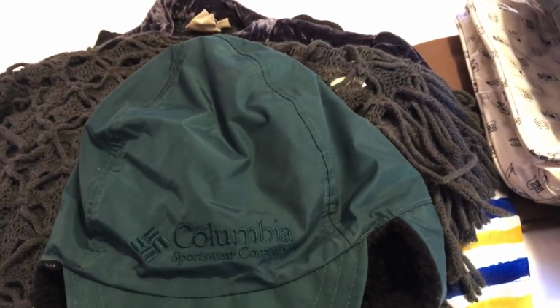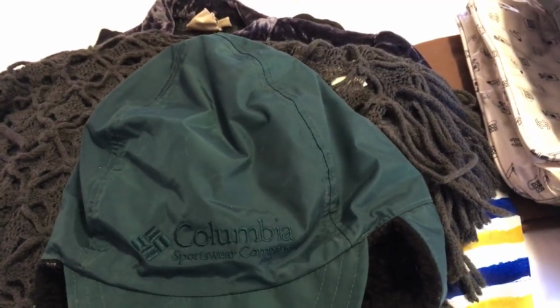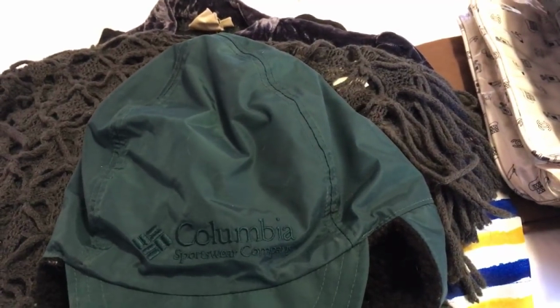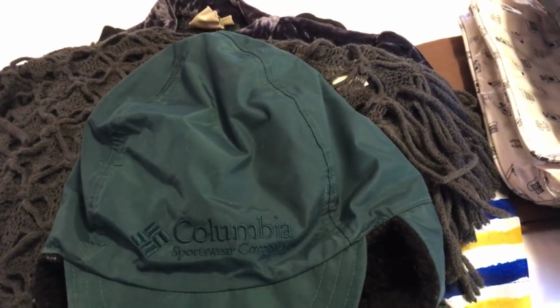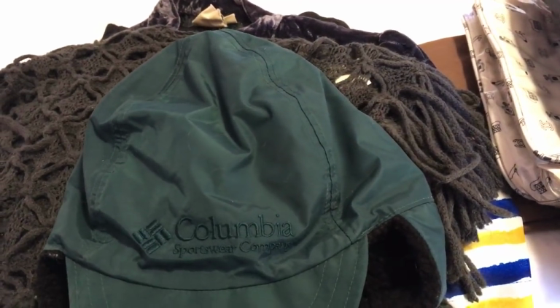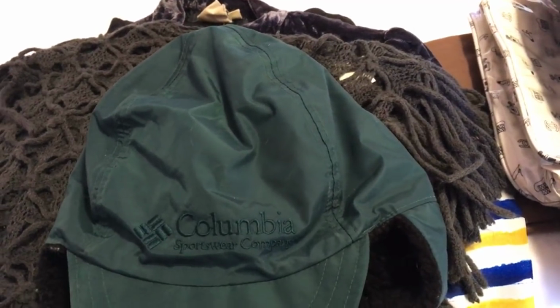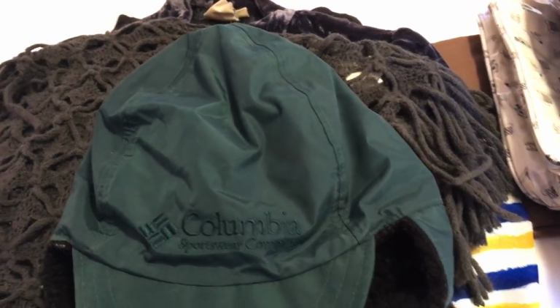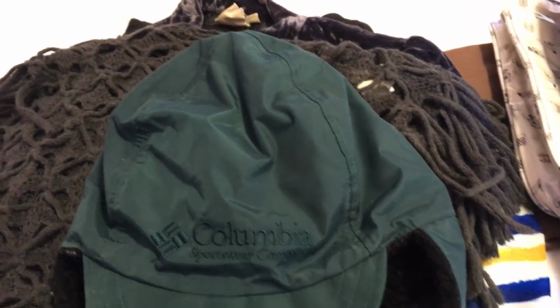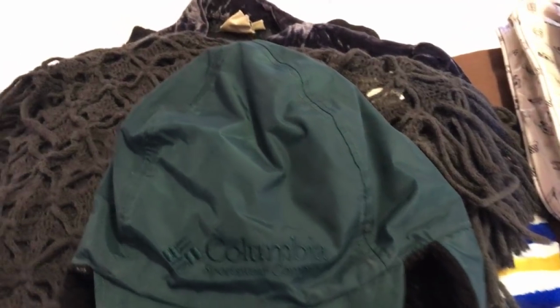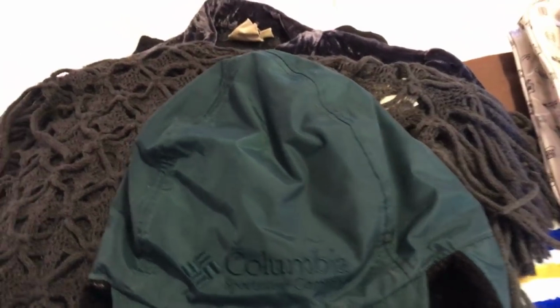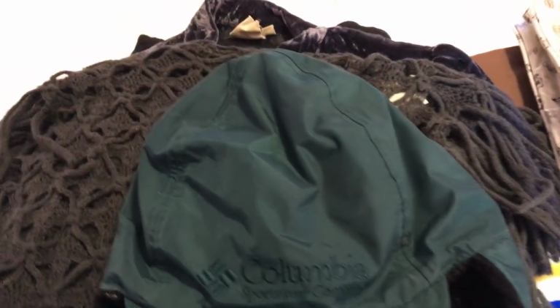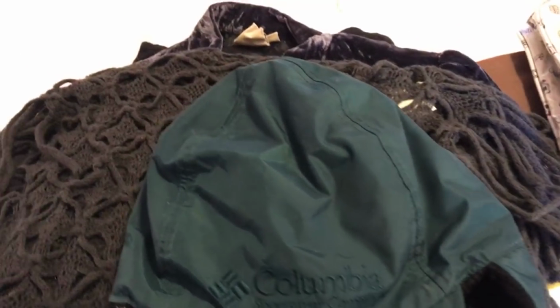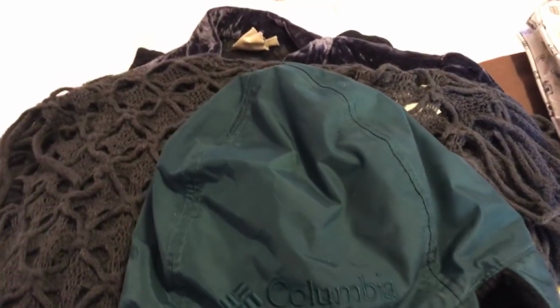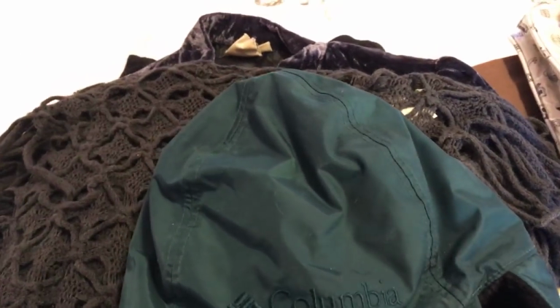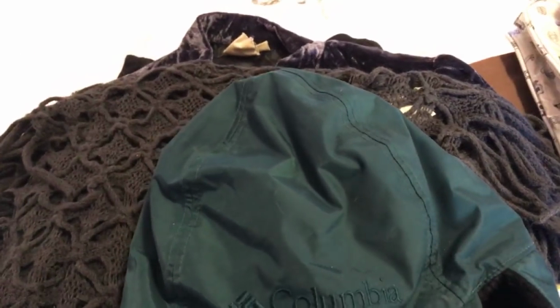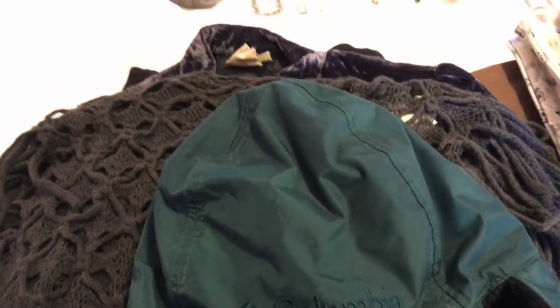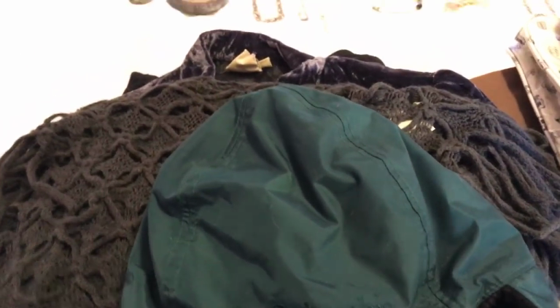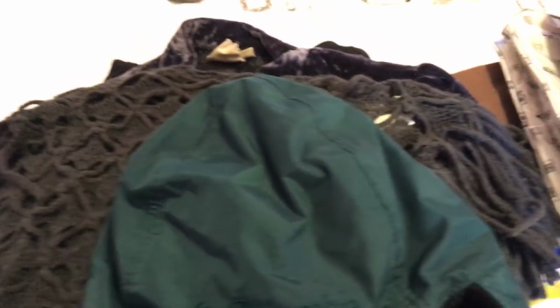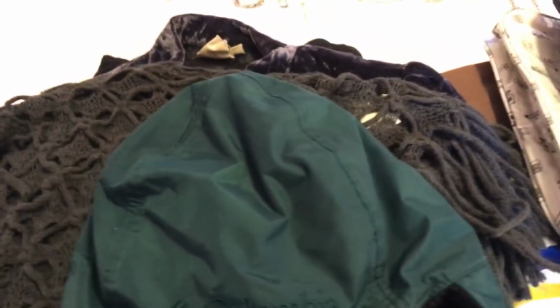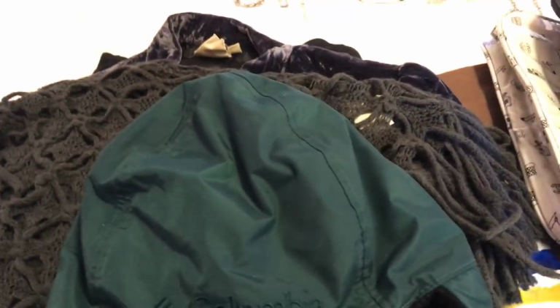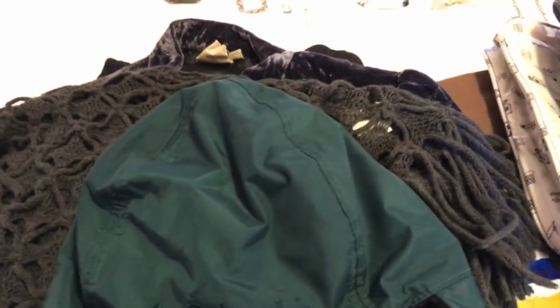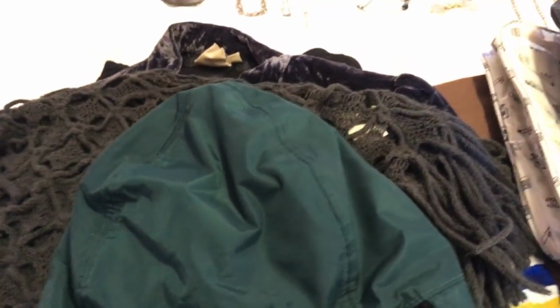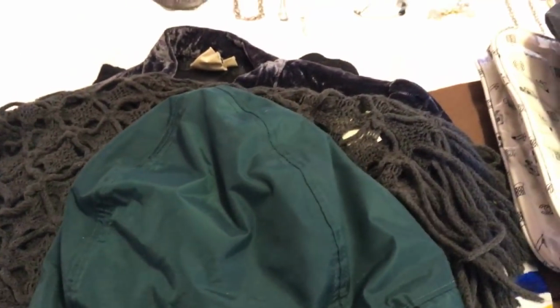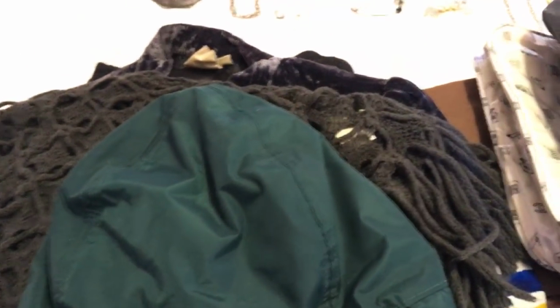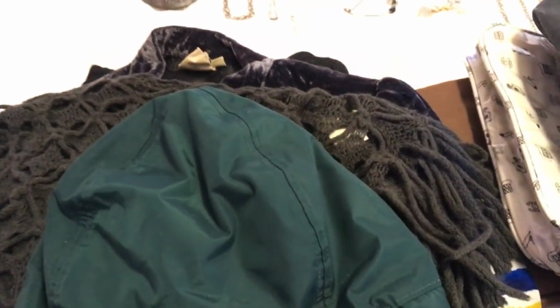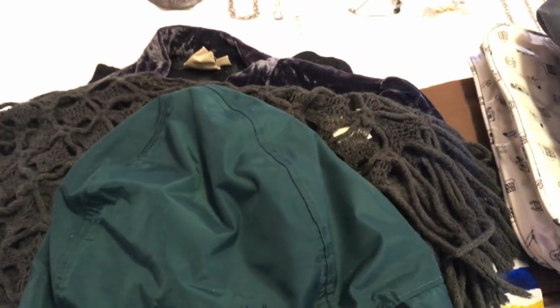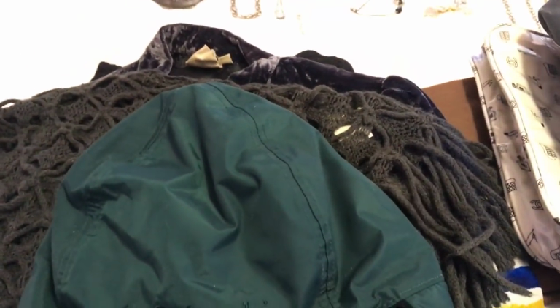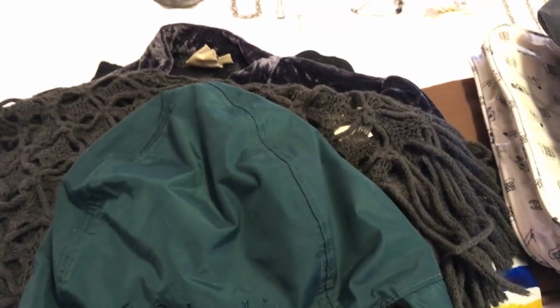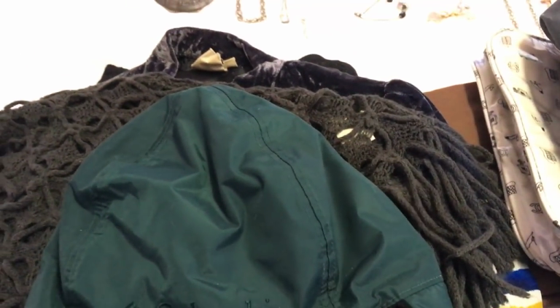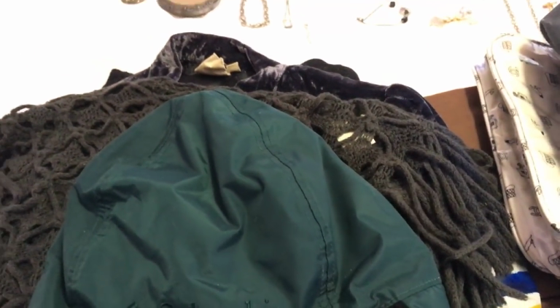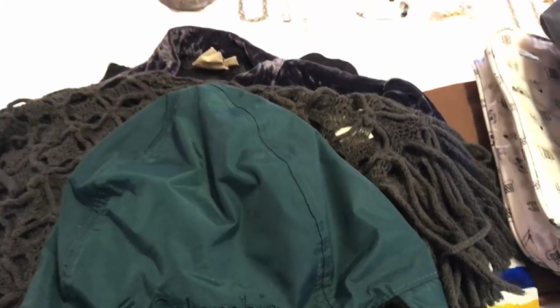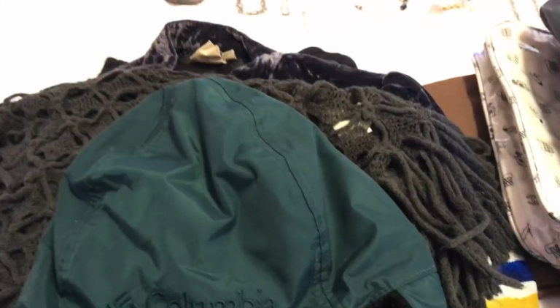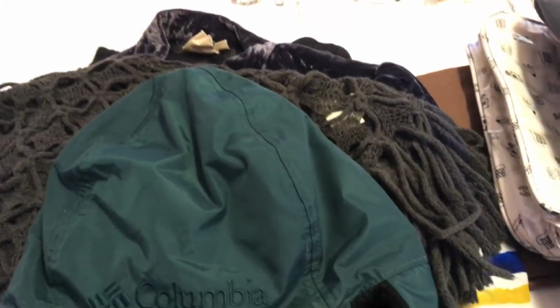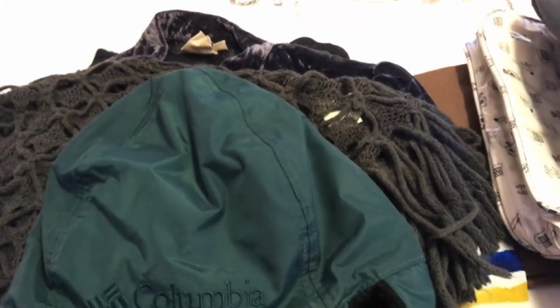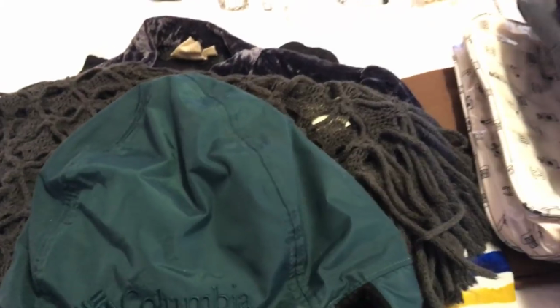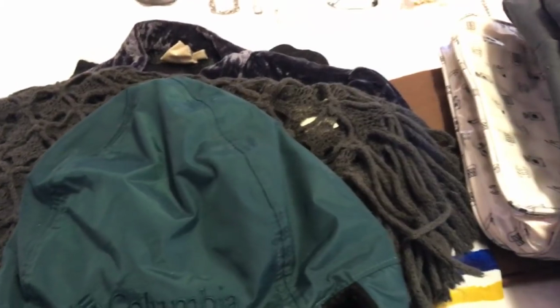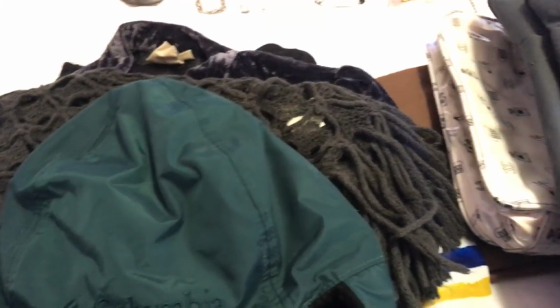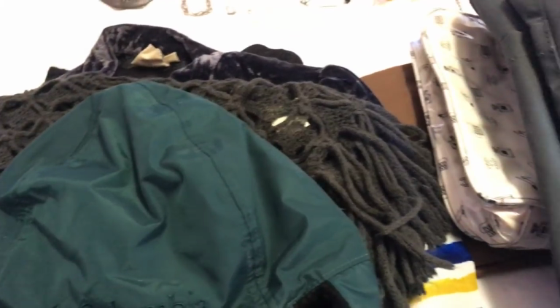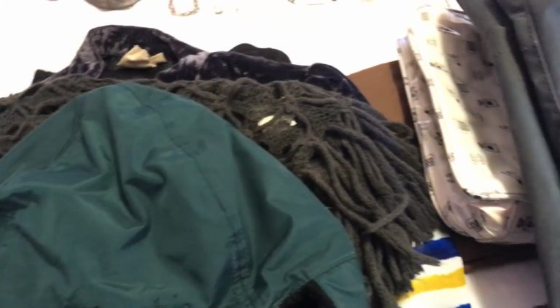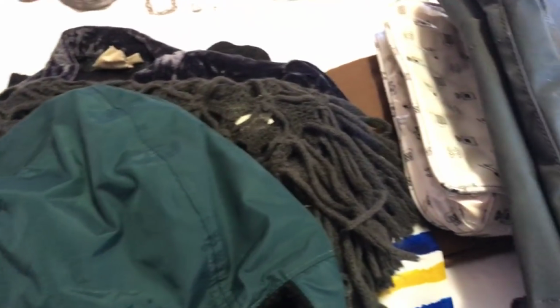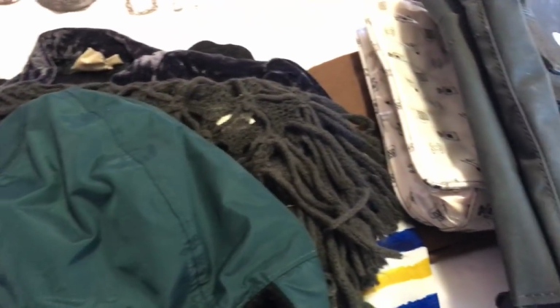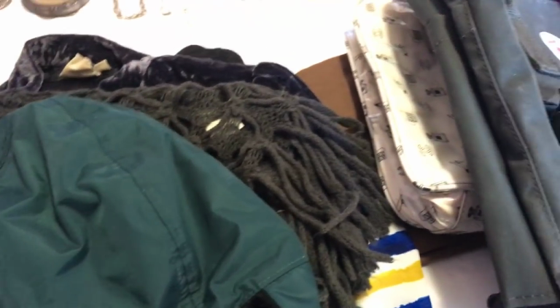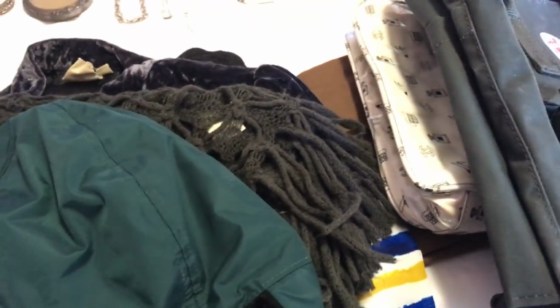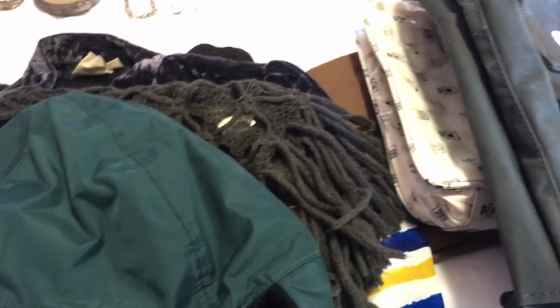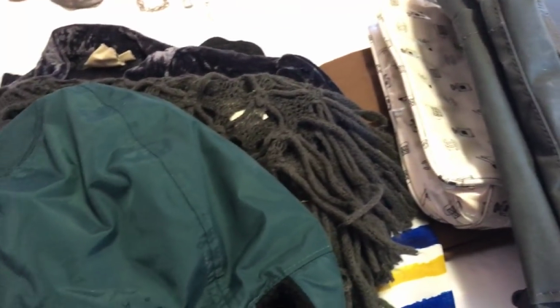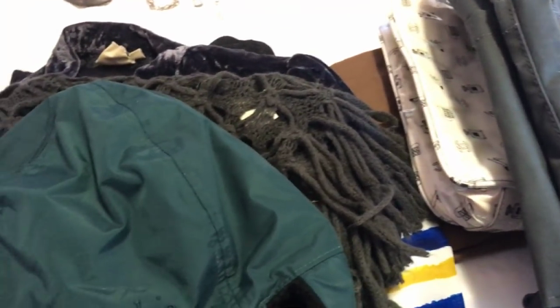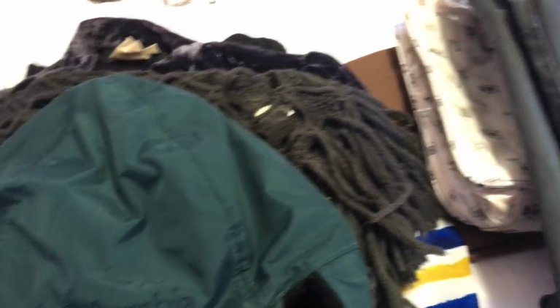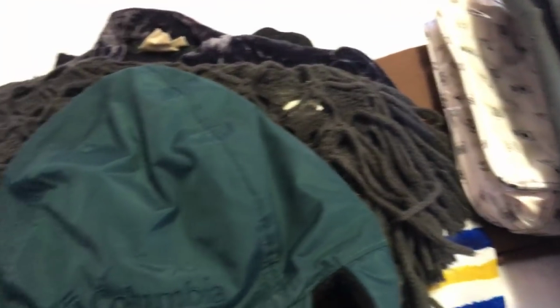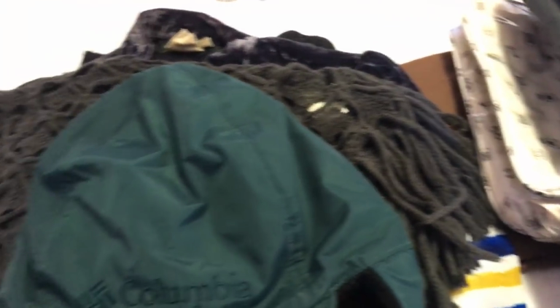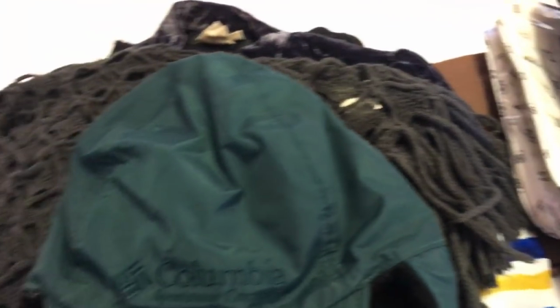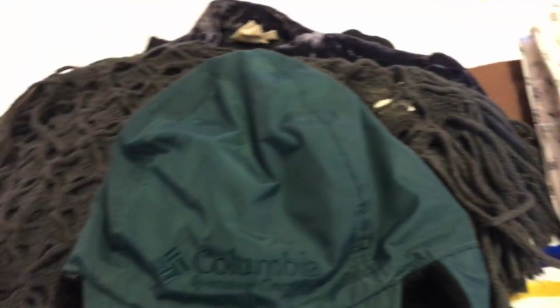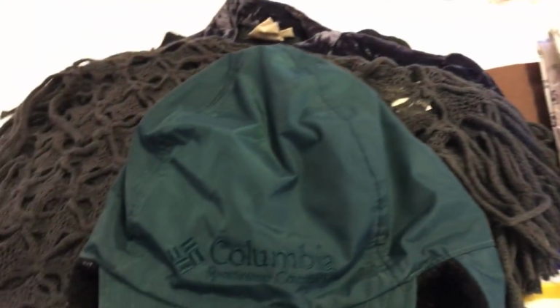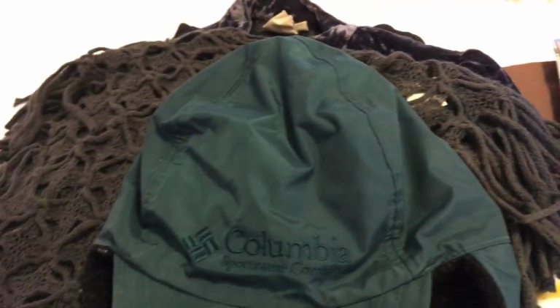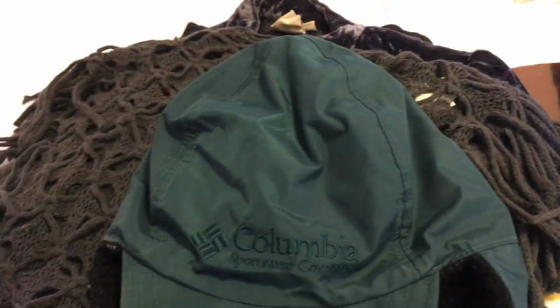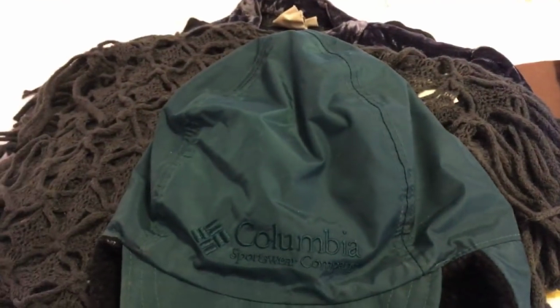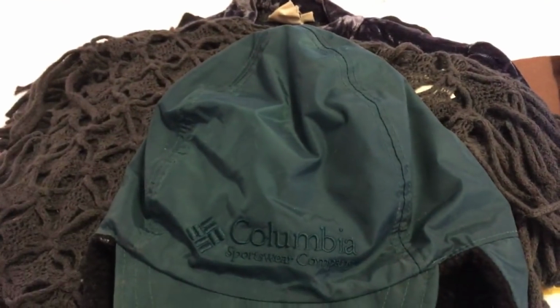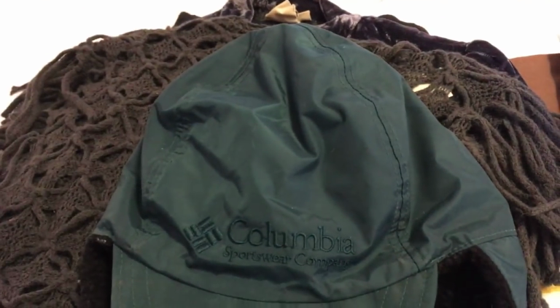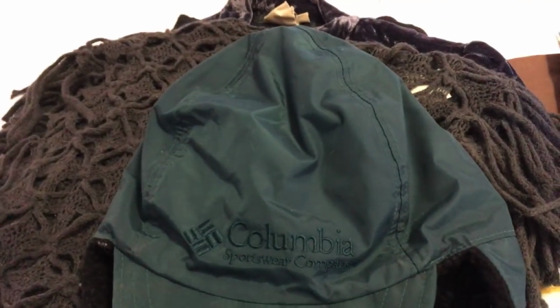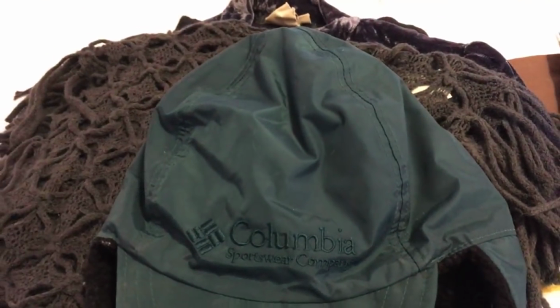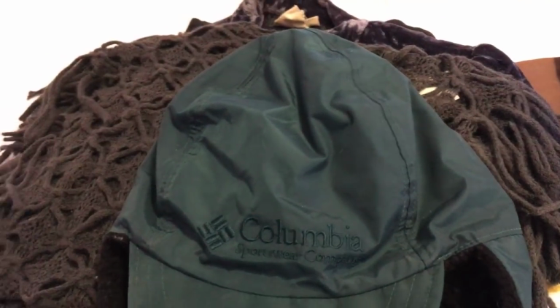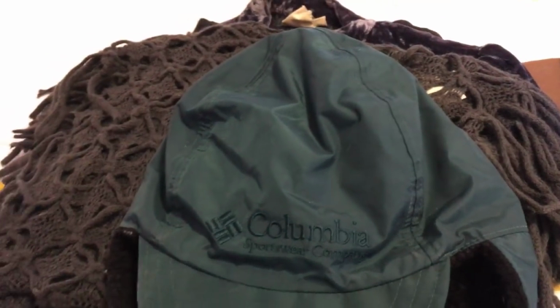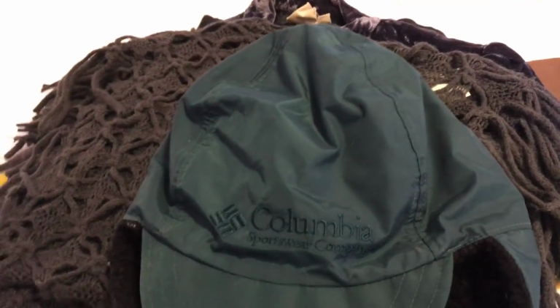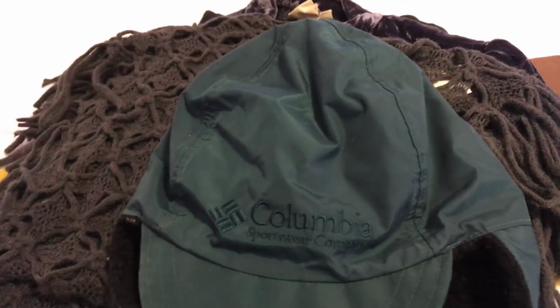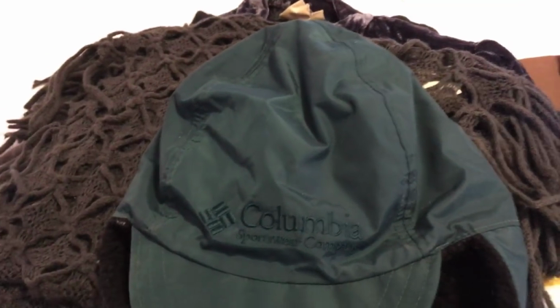Hi guys, this is Sweet Pods Thrift and my next thrifting haul. There's a lot to show you, so I think I'm going to get started on the clothes.